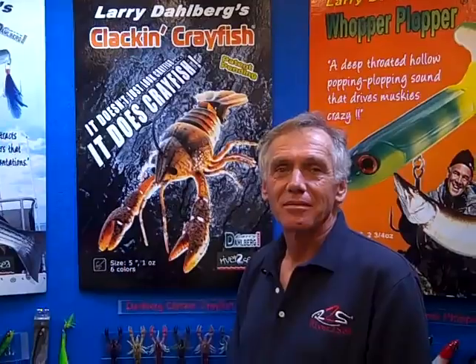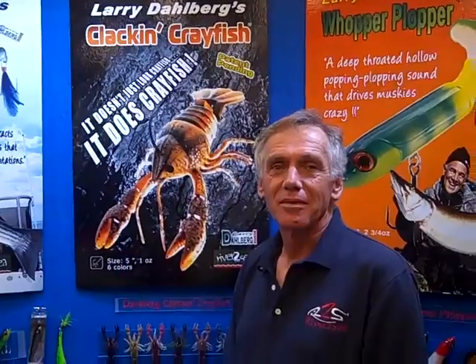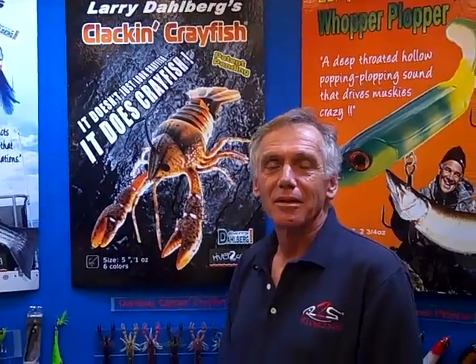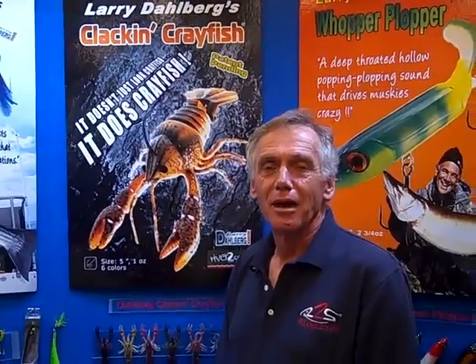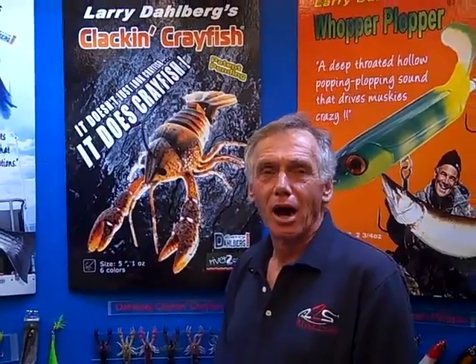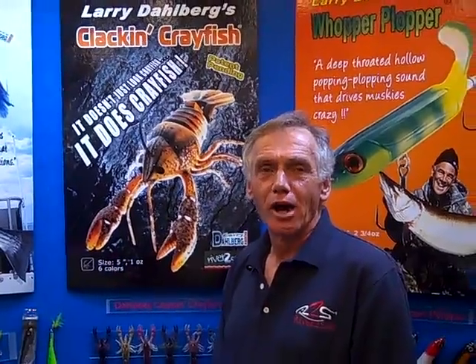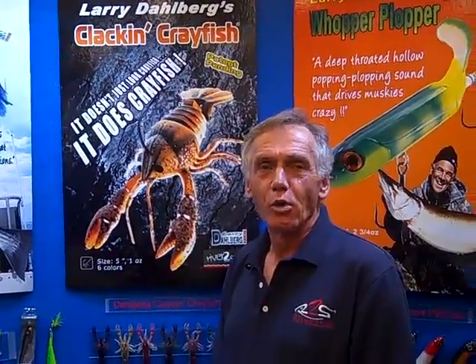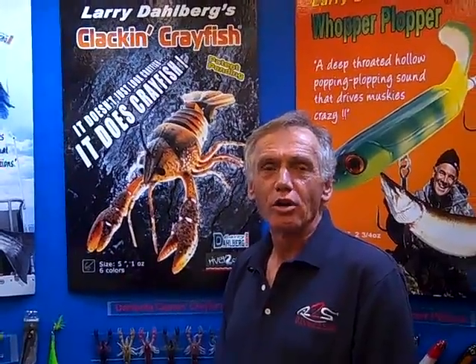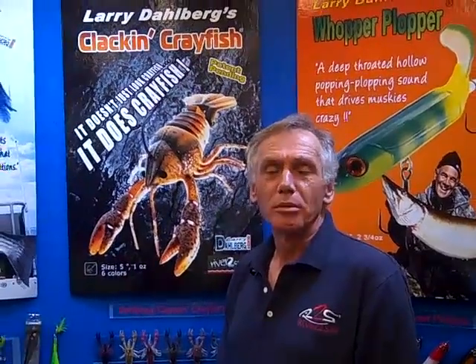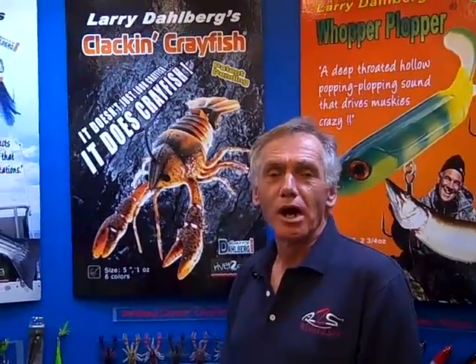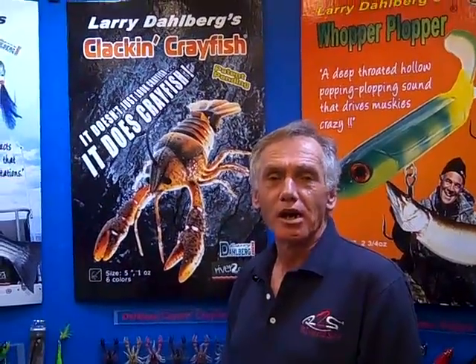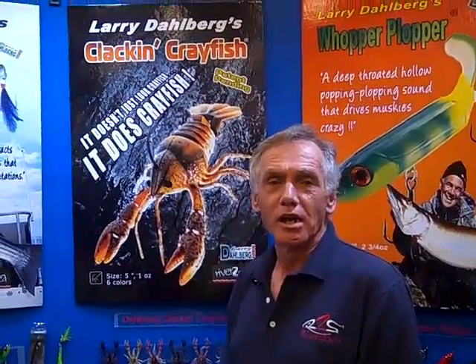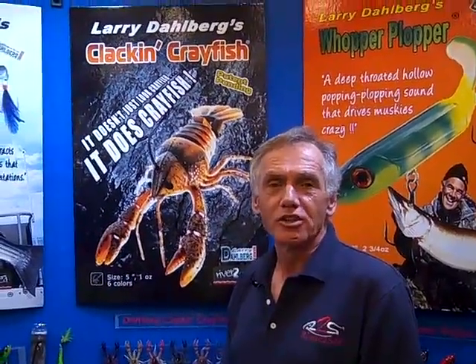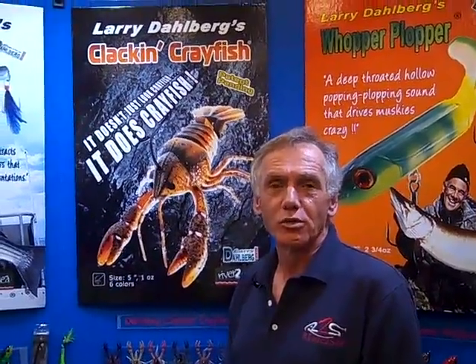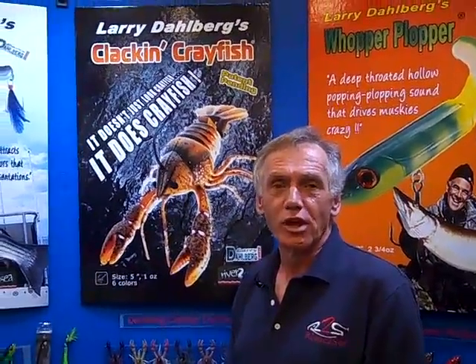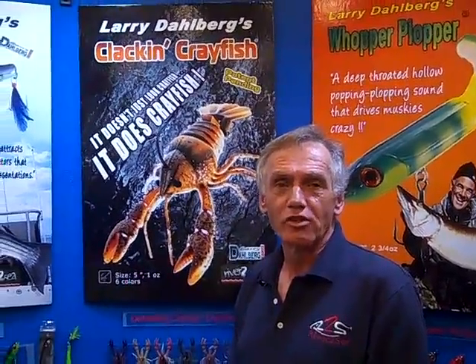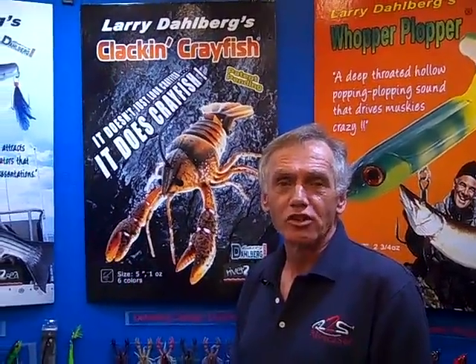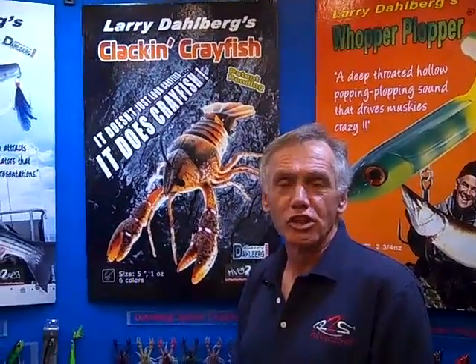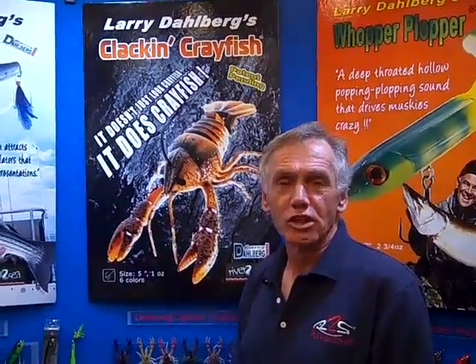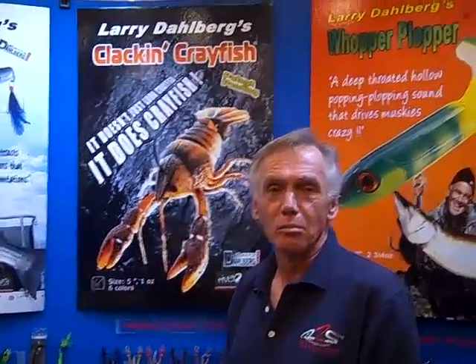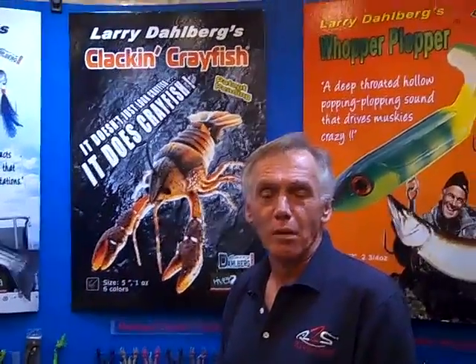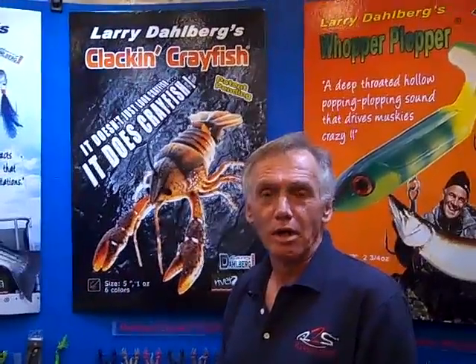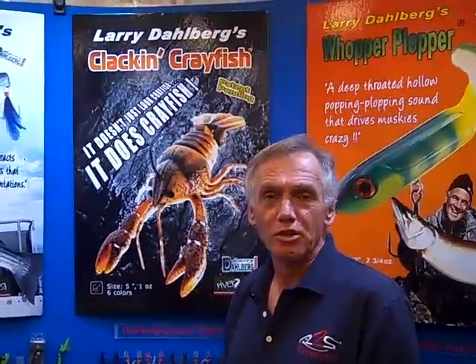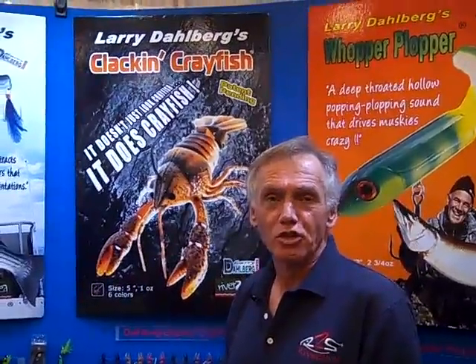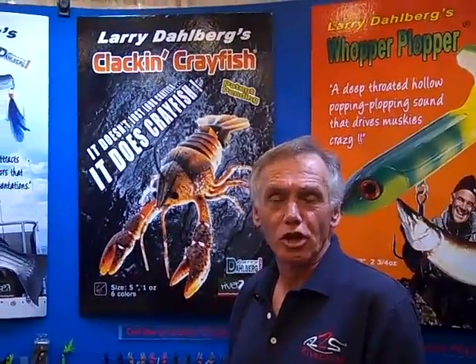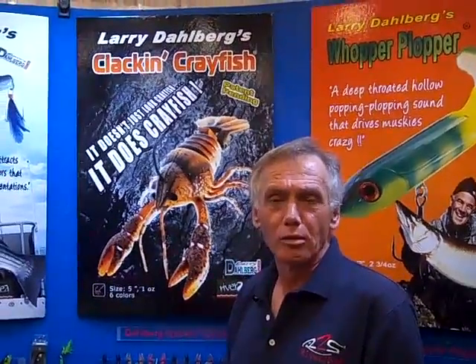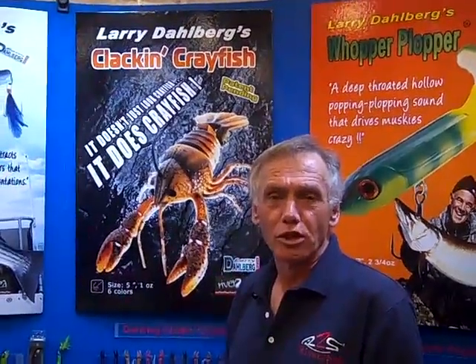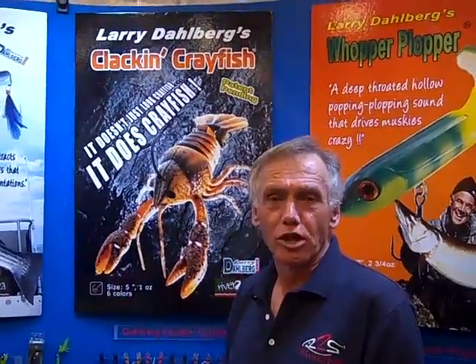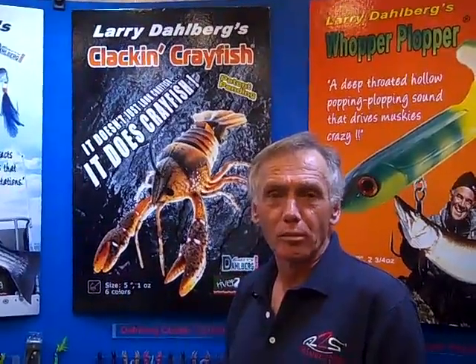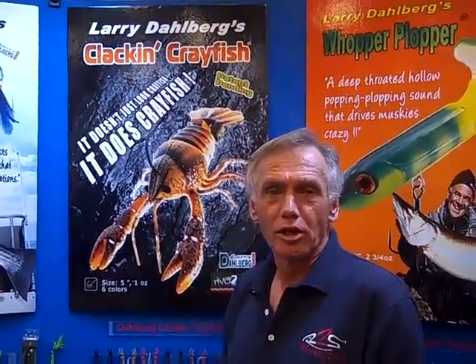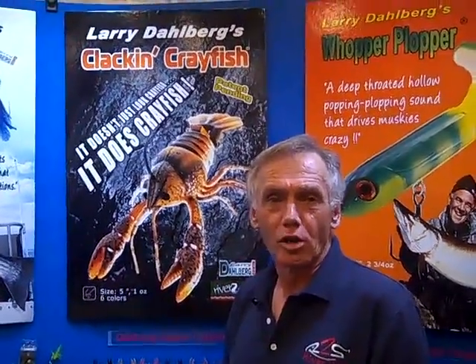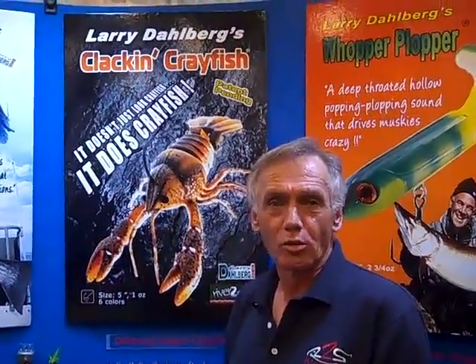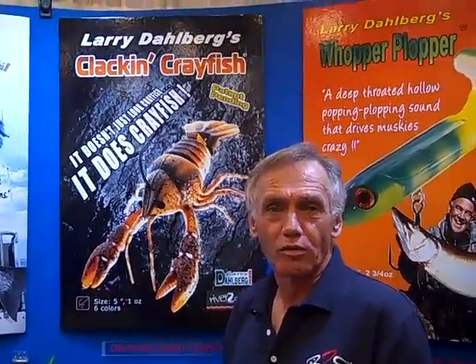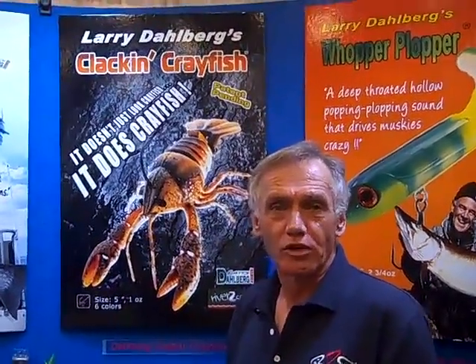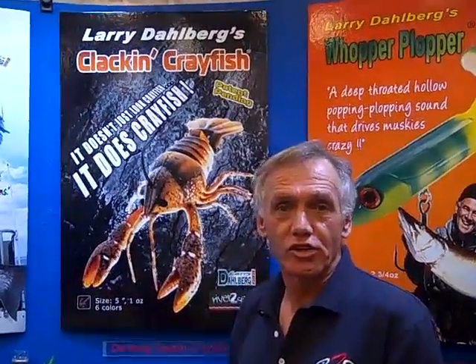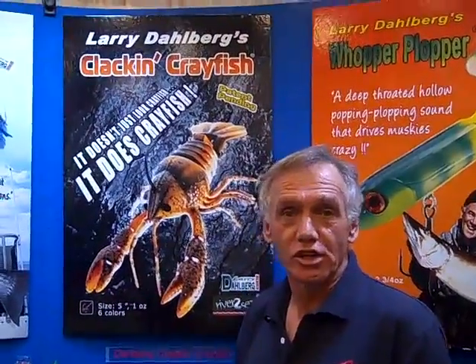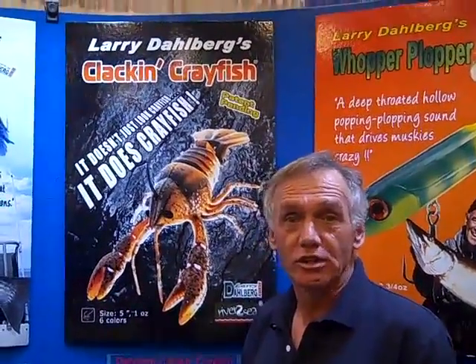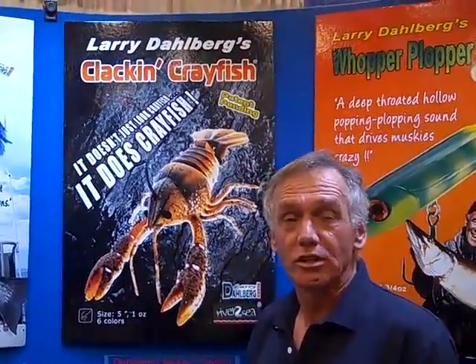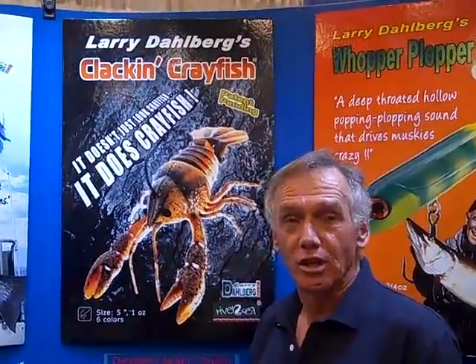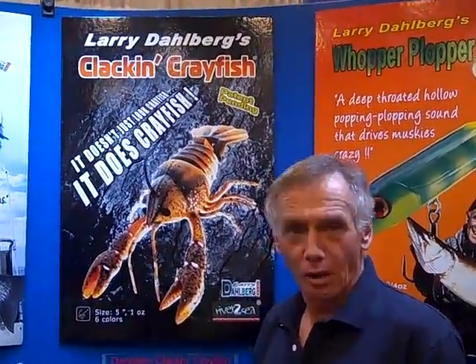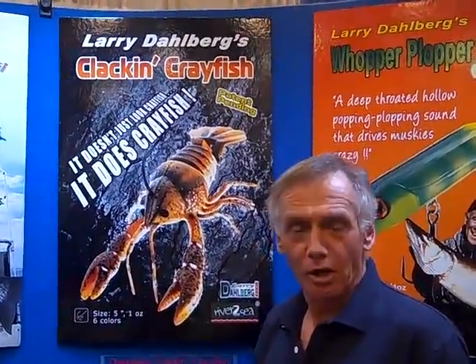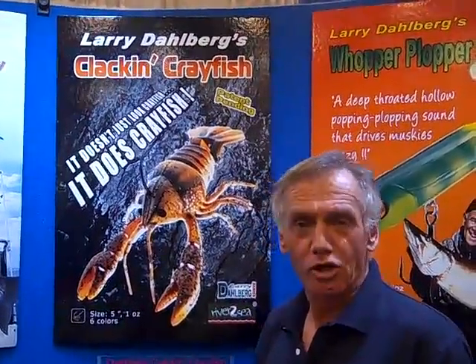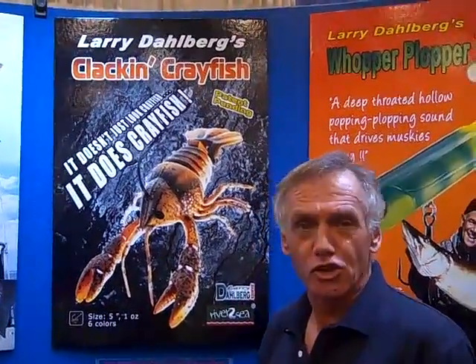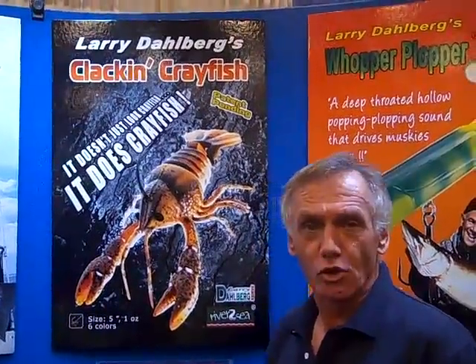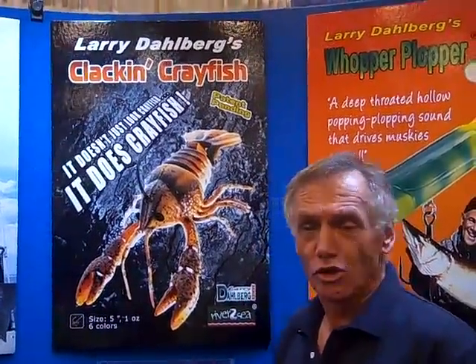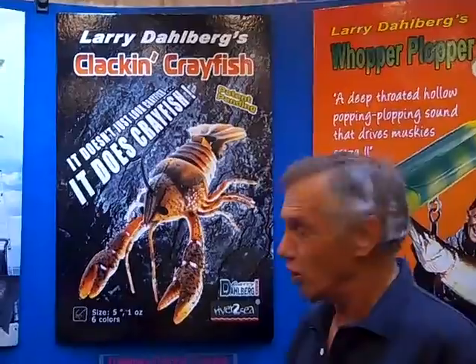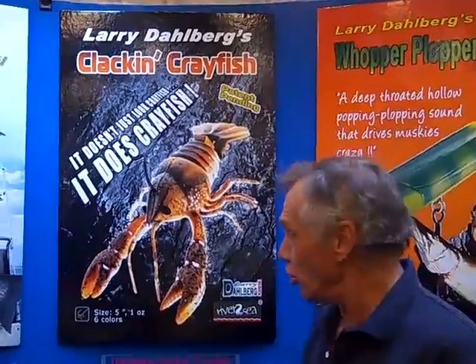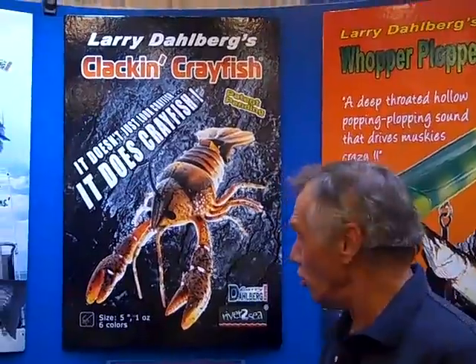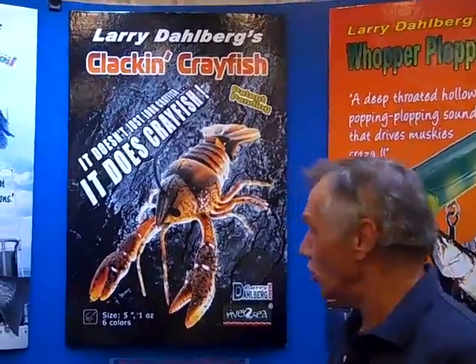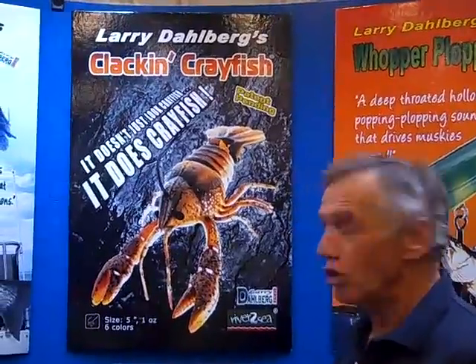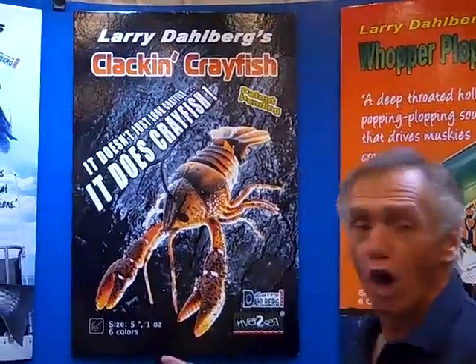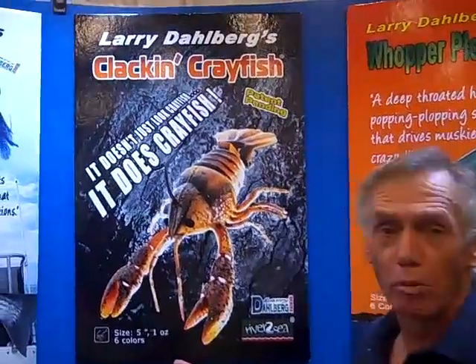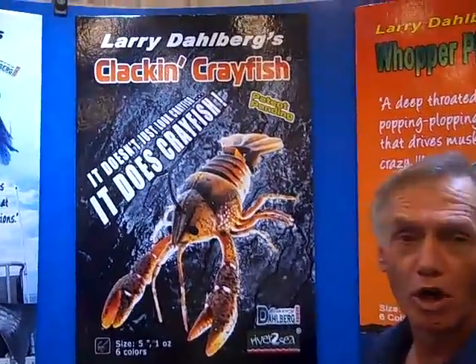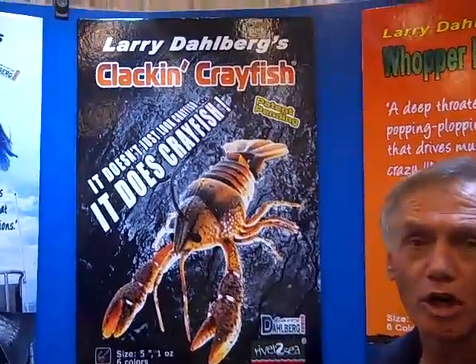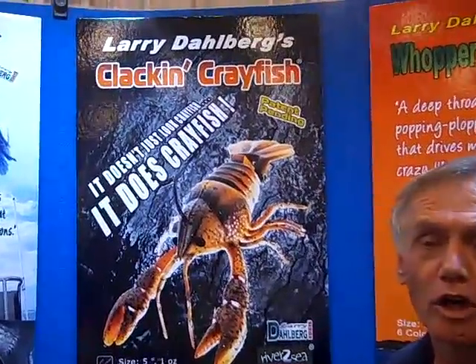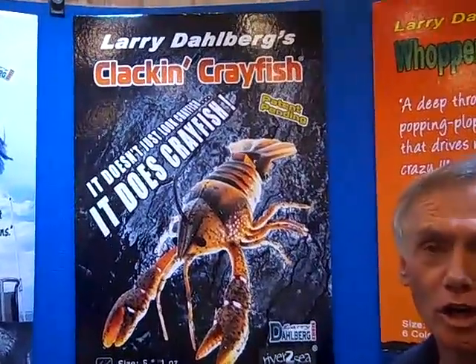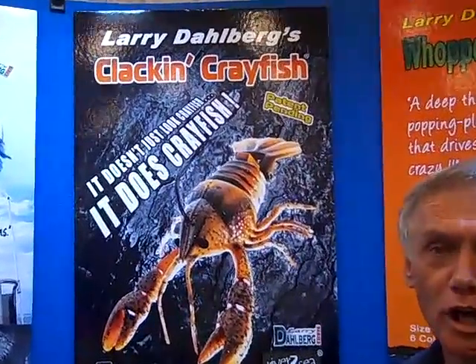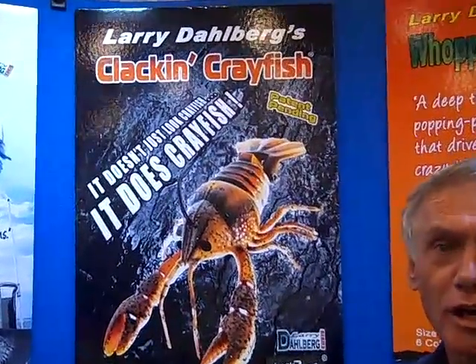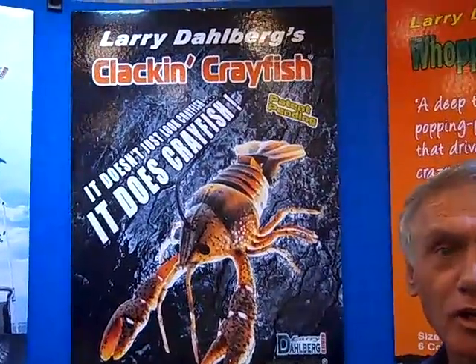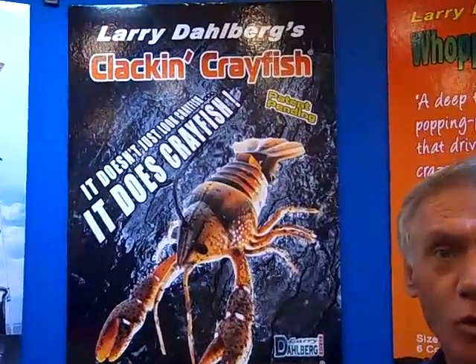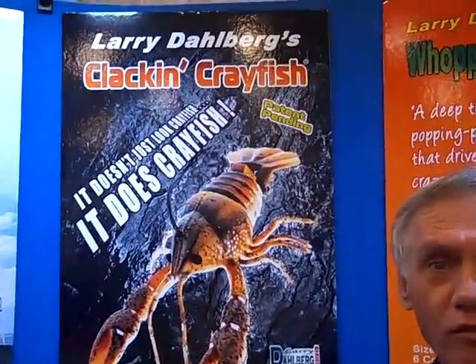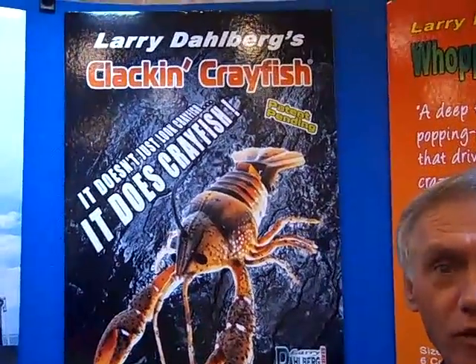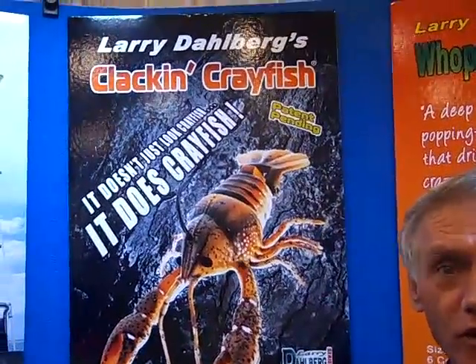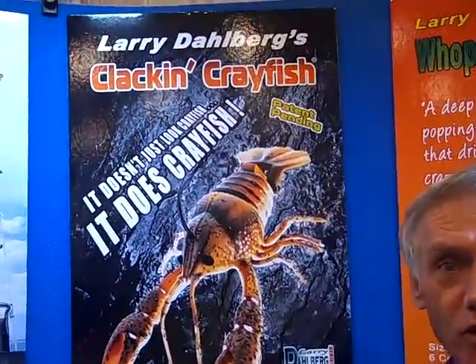Hi, welcome to iCast 2010. My name is Sean and I'm with a company called River to Sea. I'm here to show you the new Dahlberg Clacken crayfish.